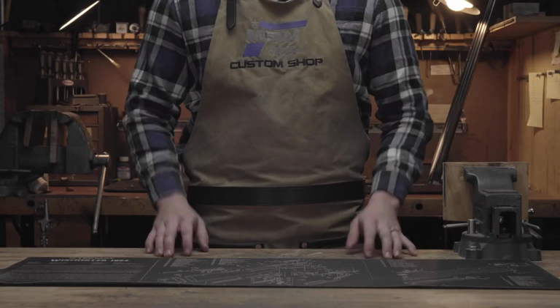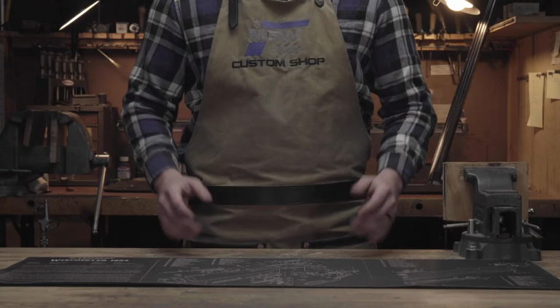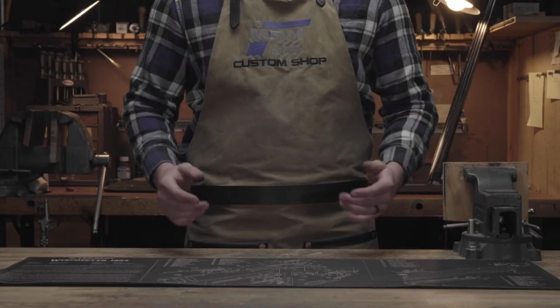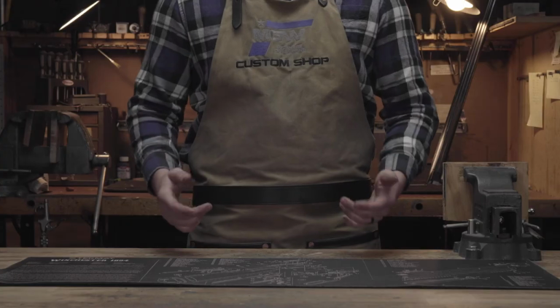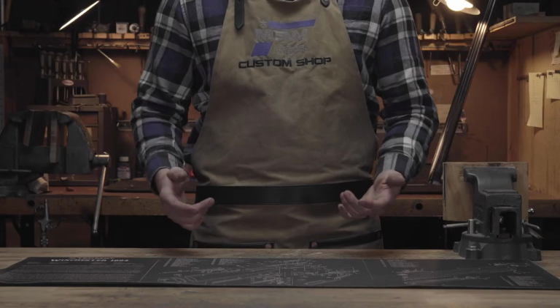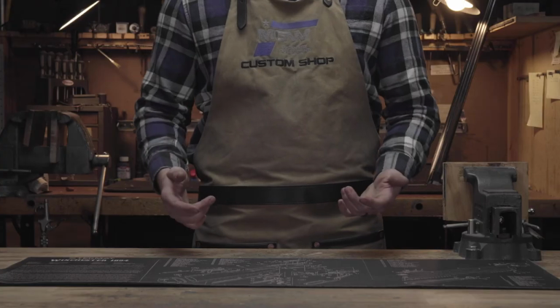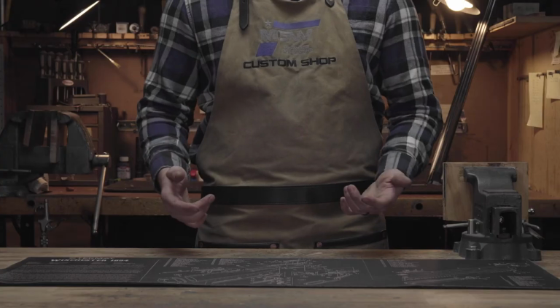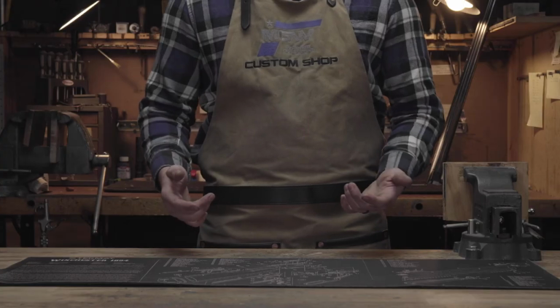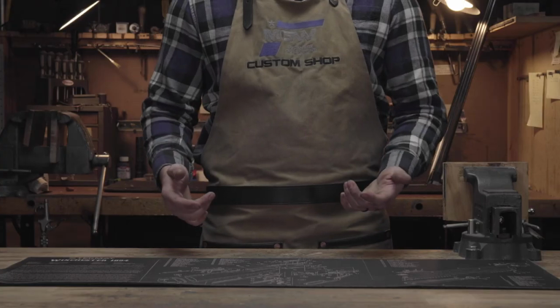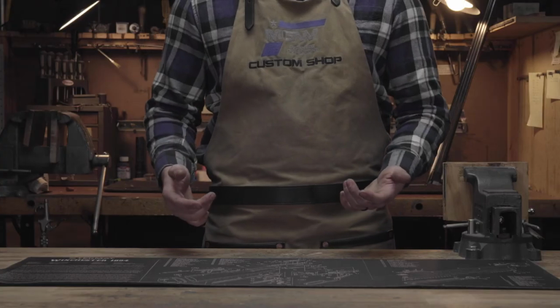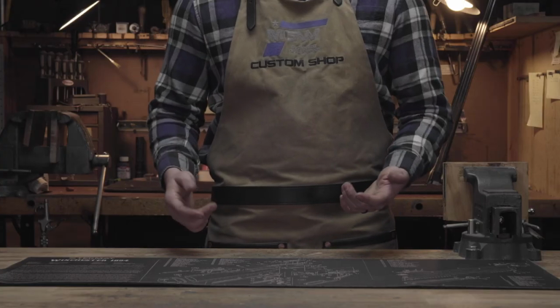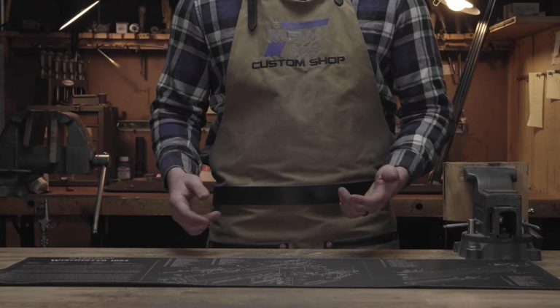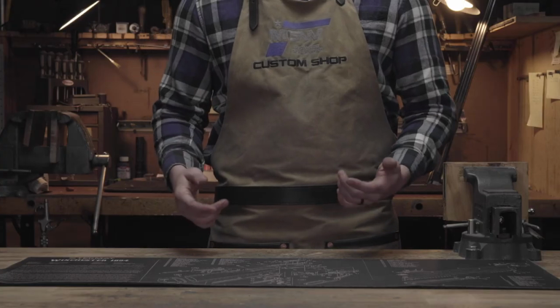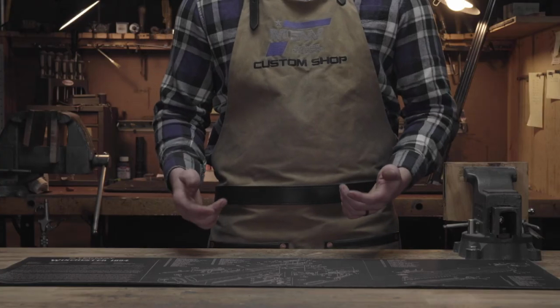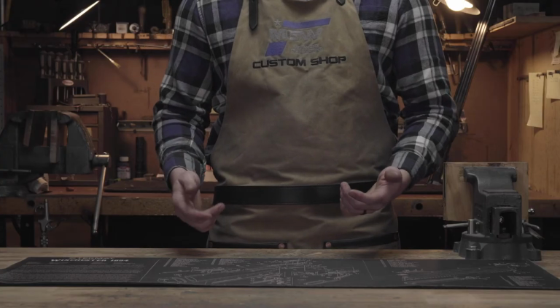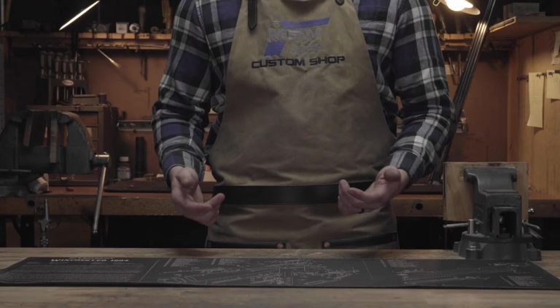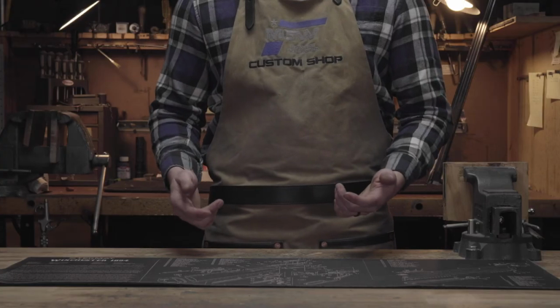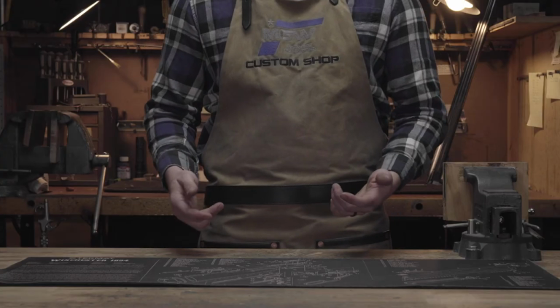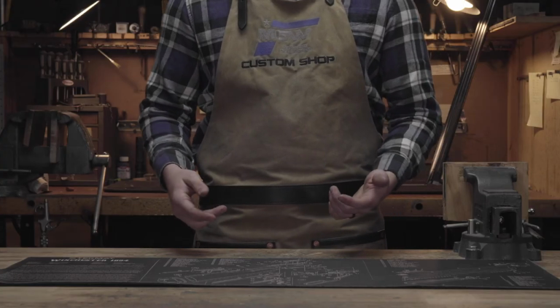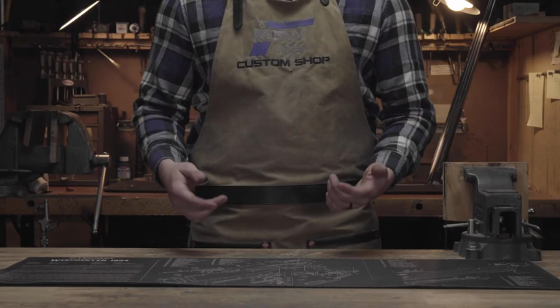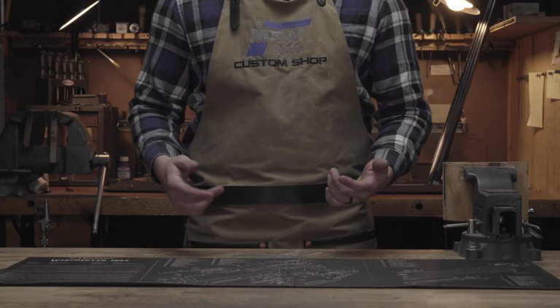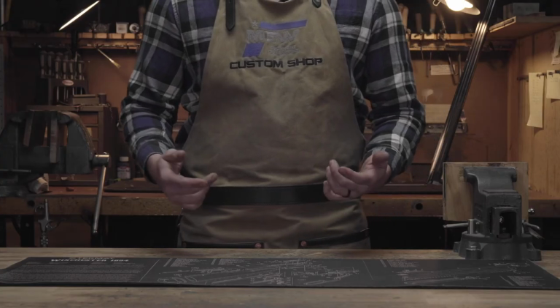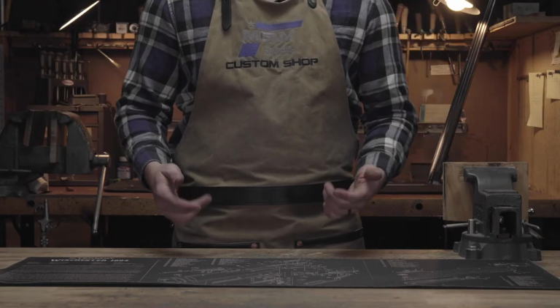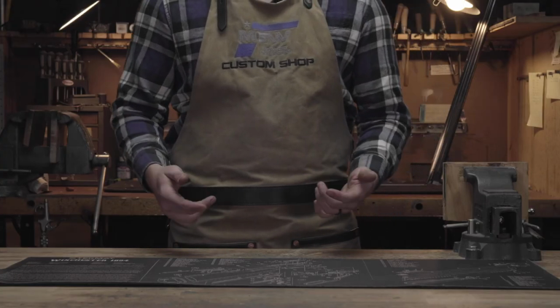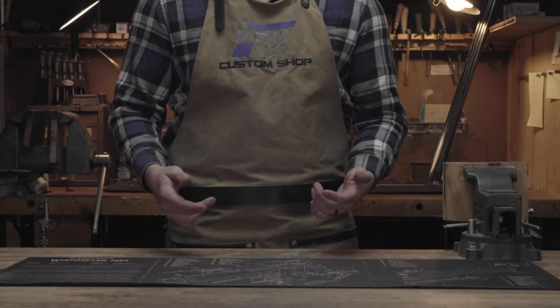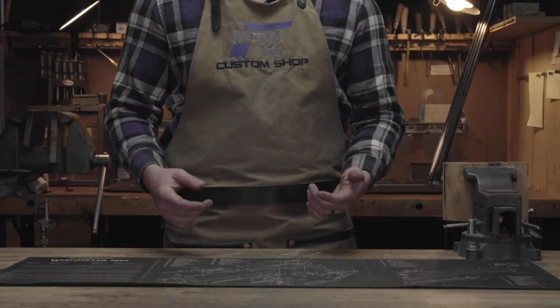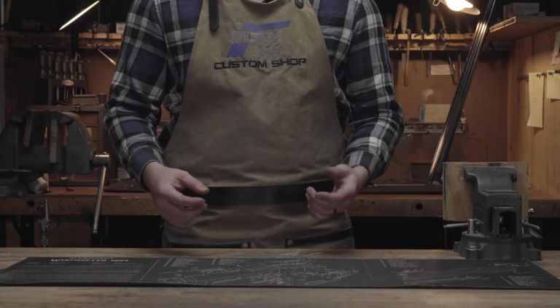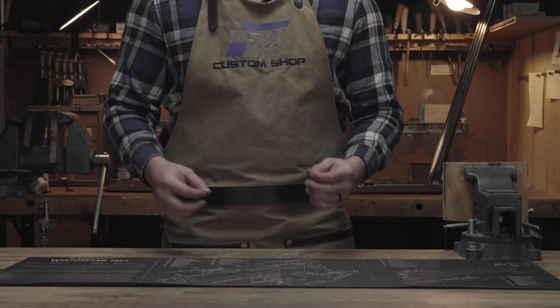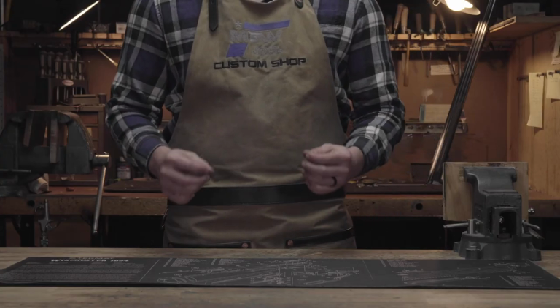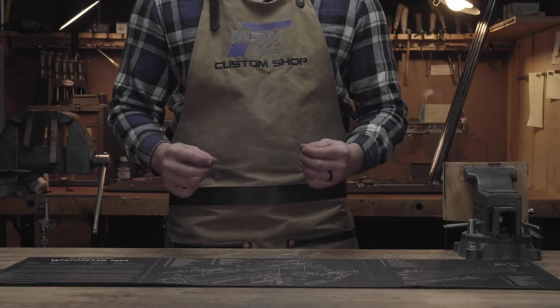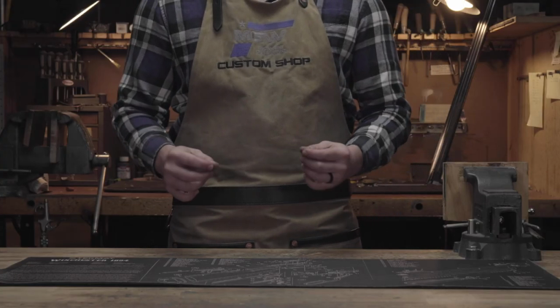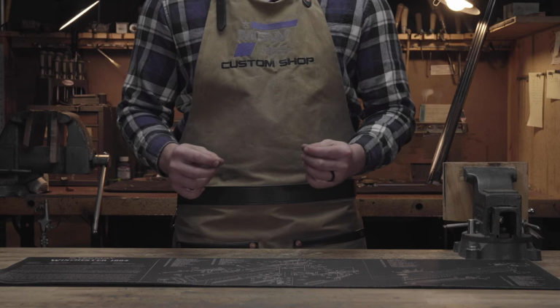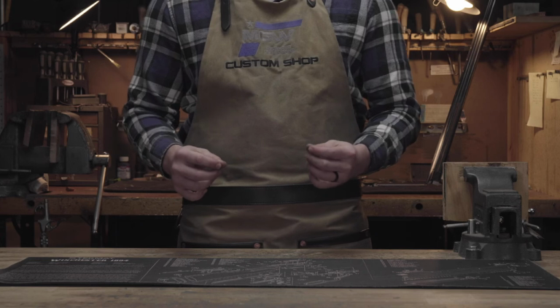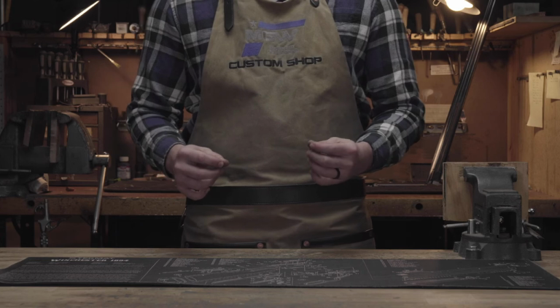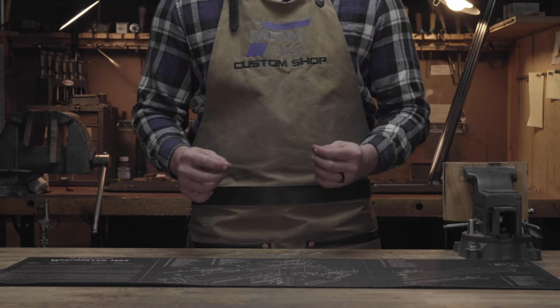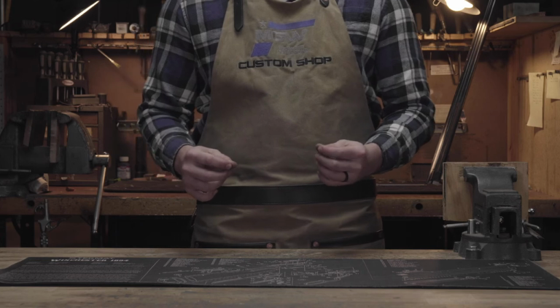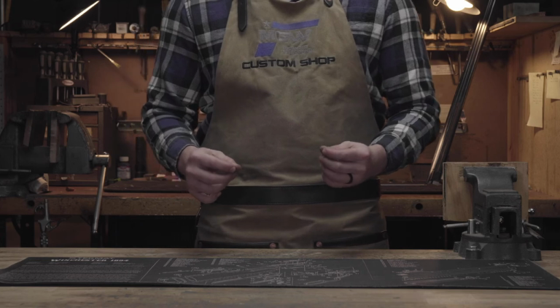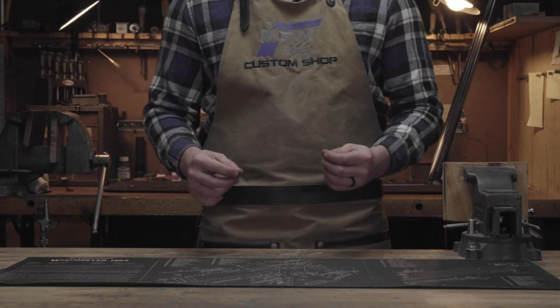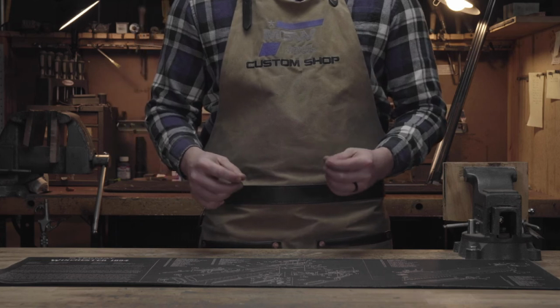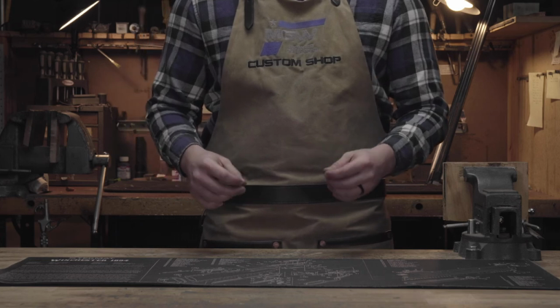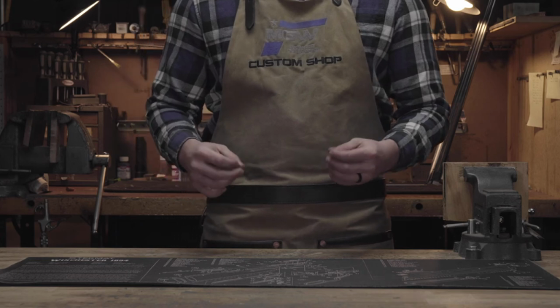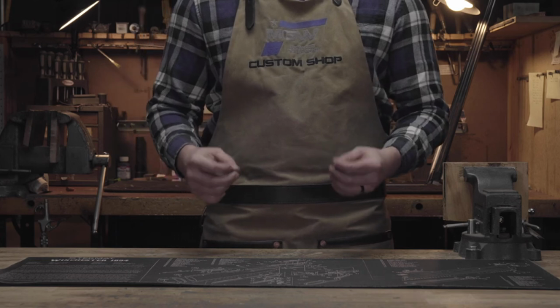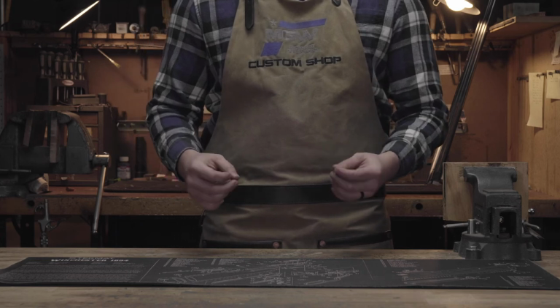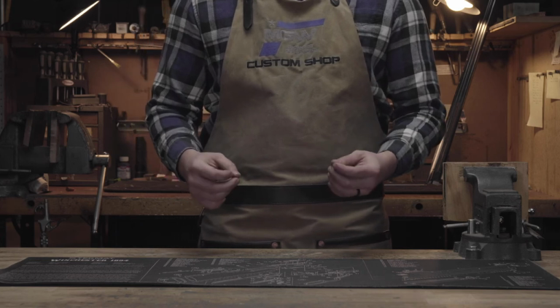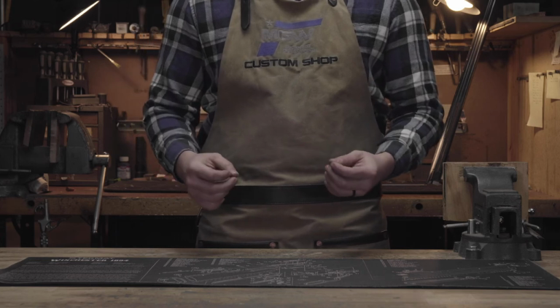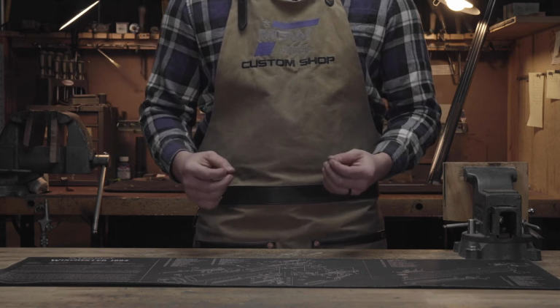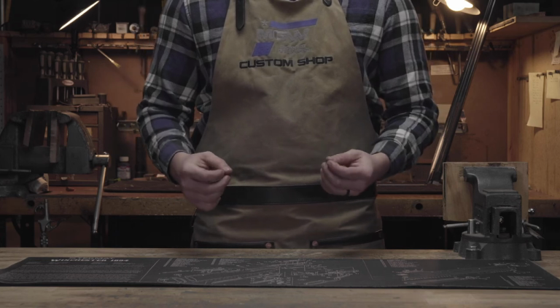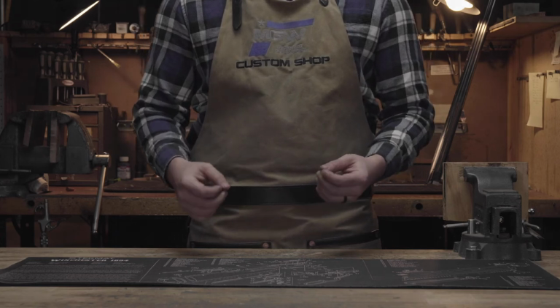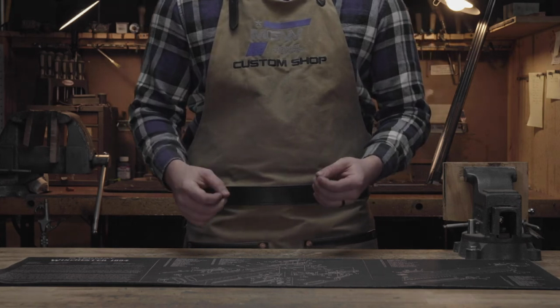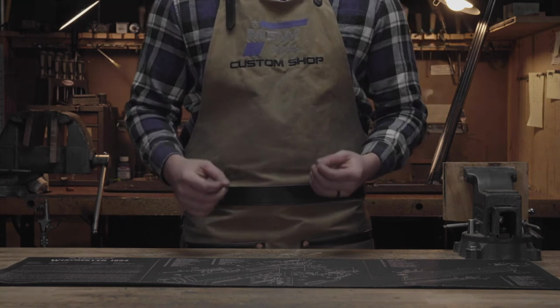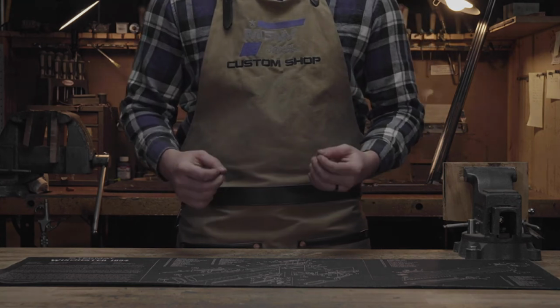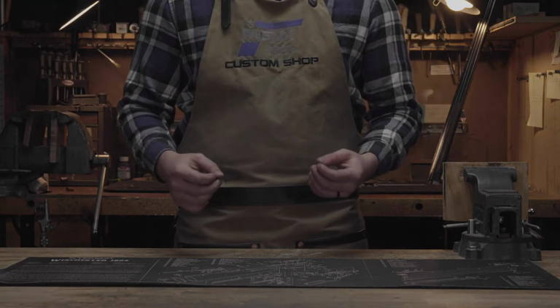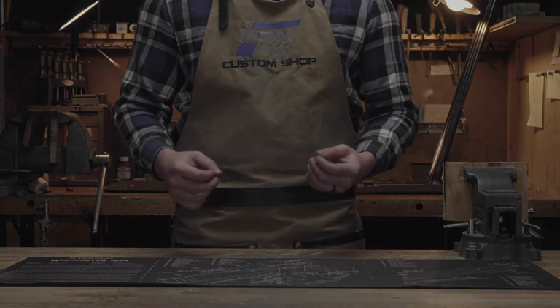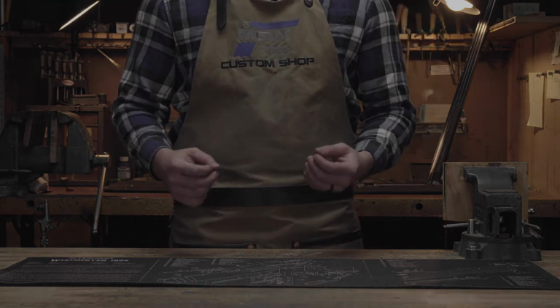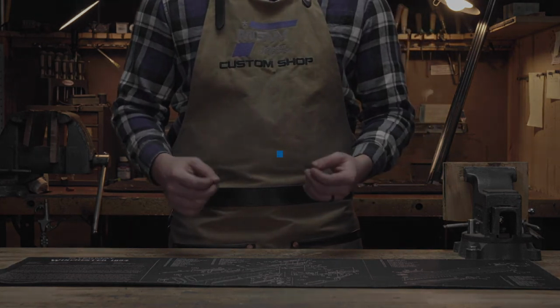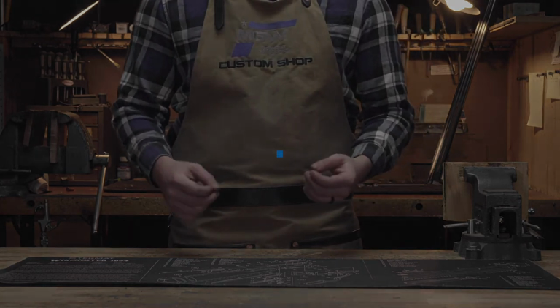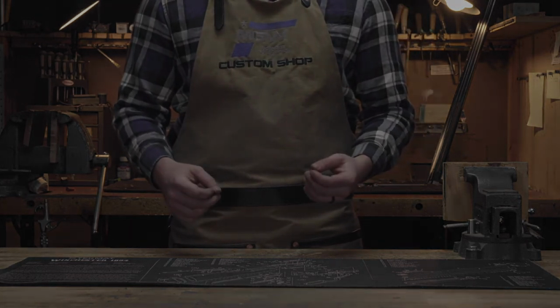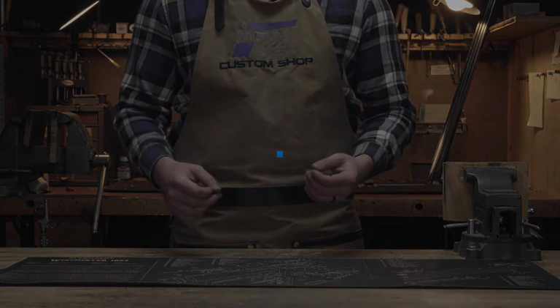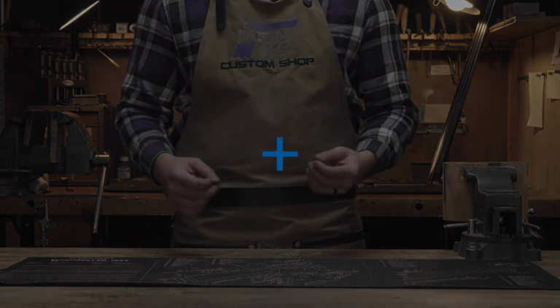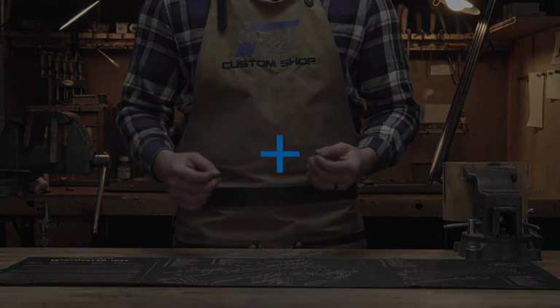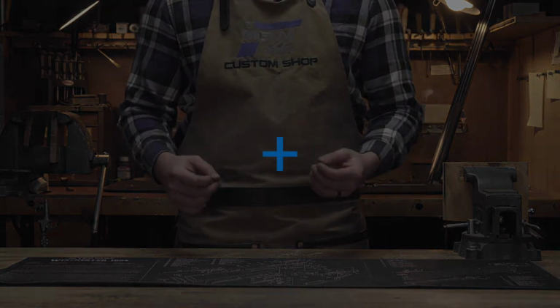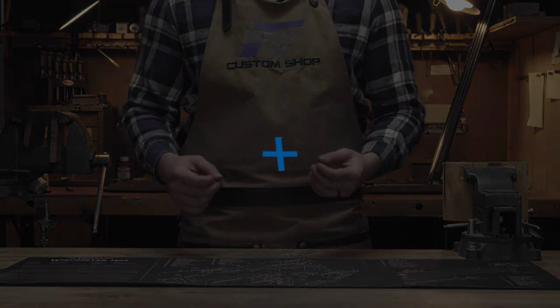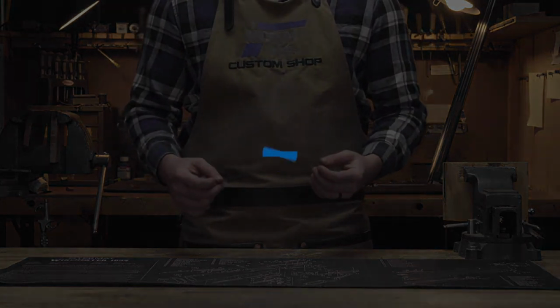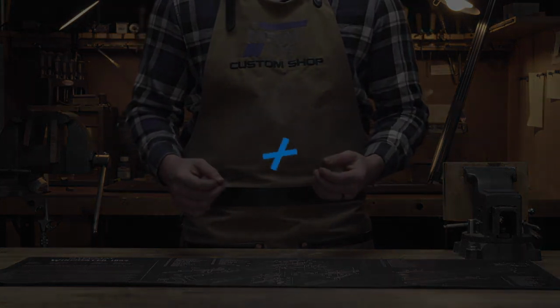Now that we've talked about different items and tools that you can use at home, check out our website at MidwestGunWorks.com.